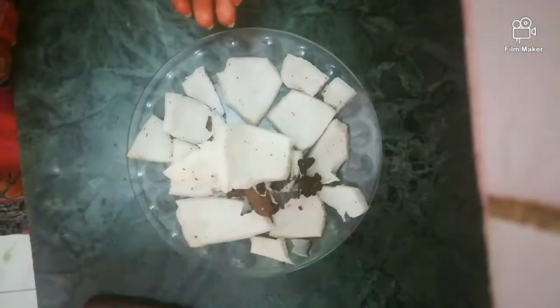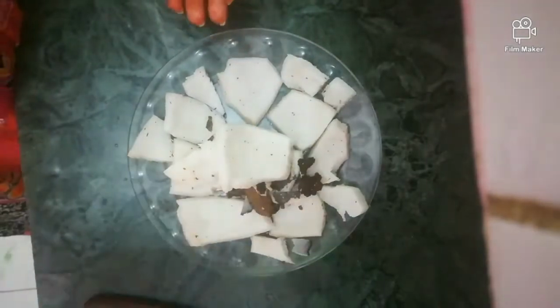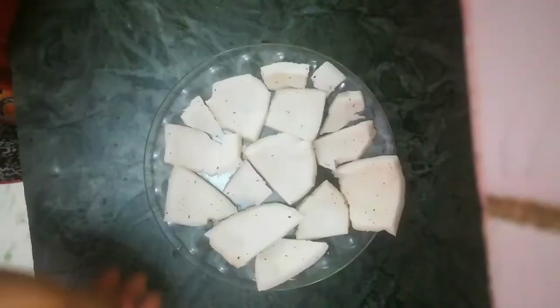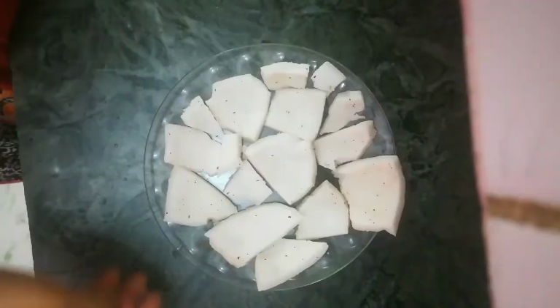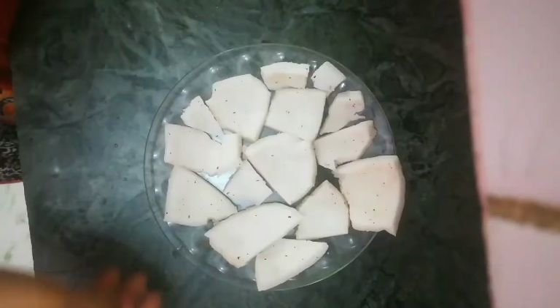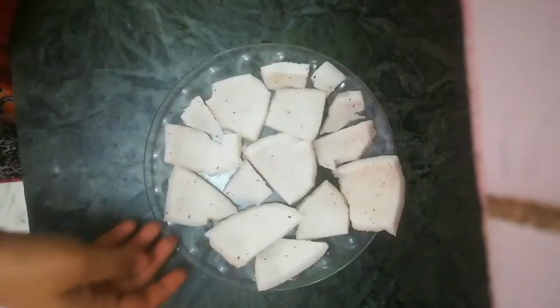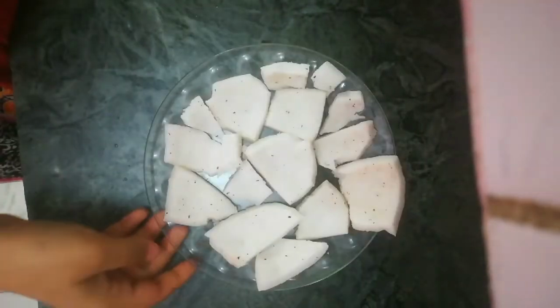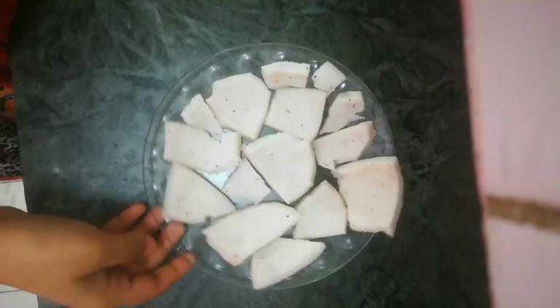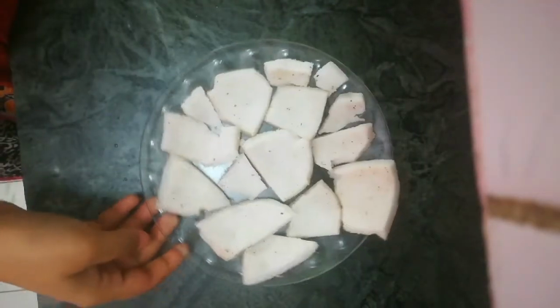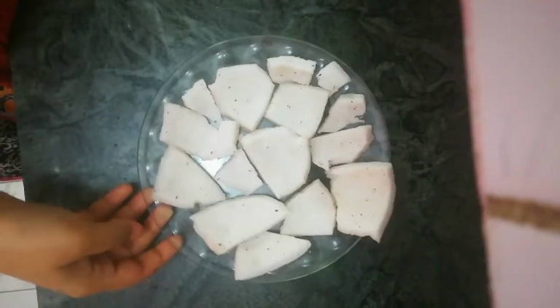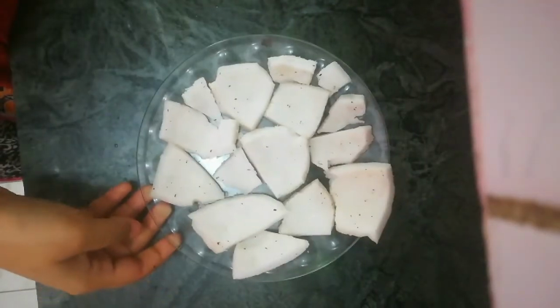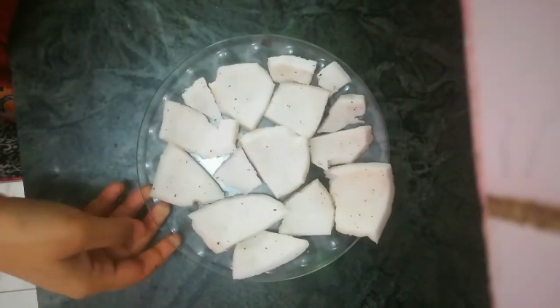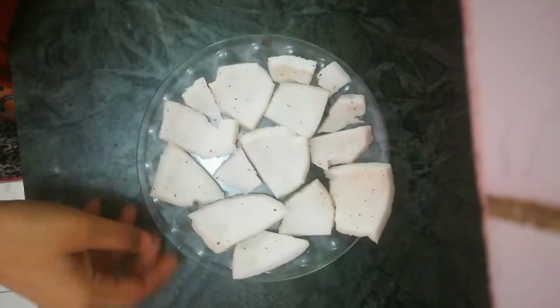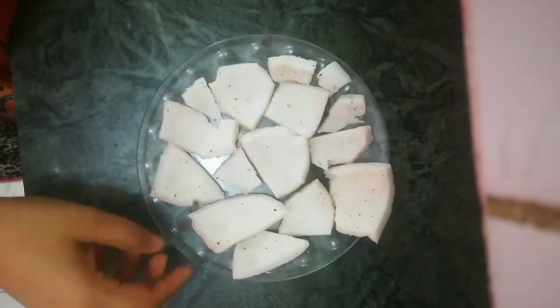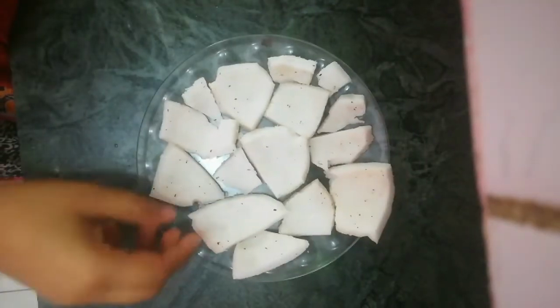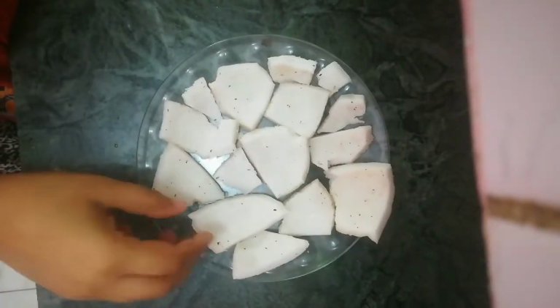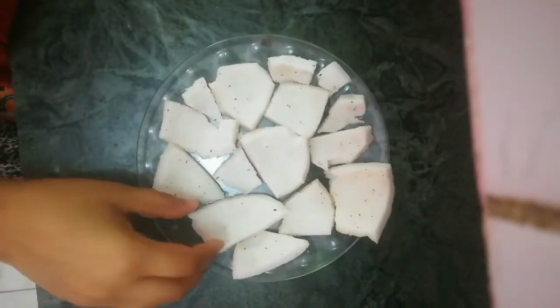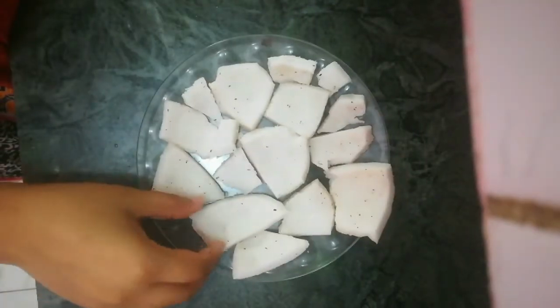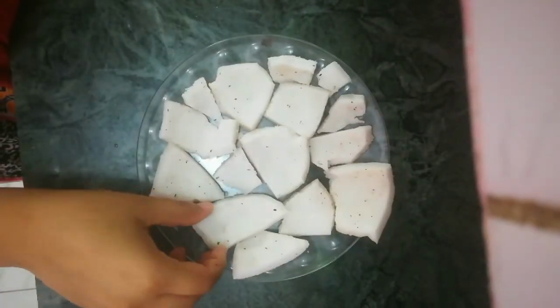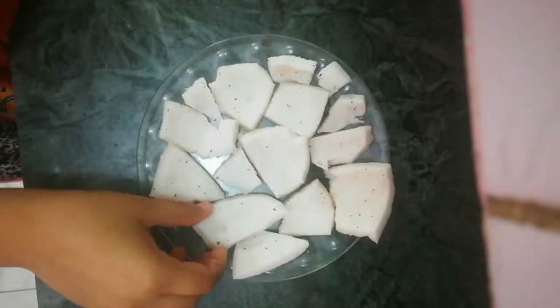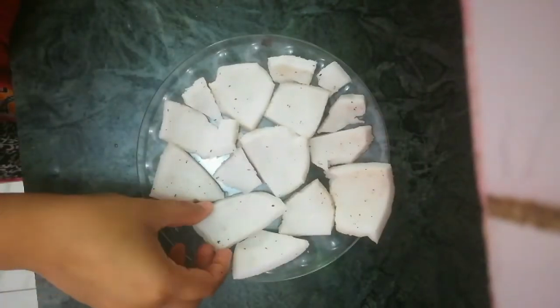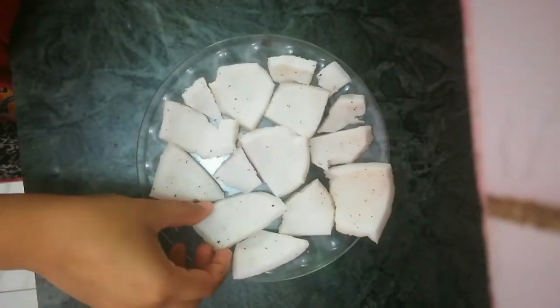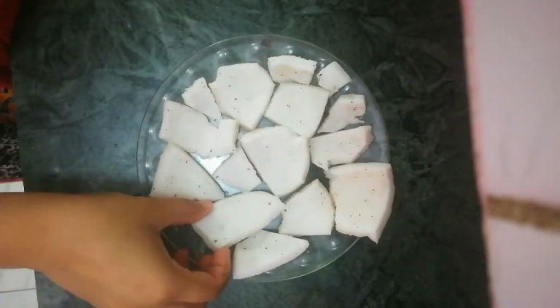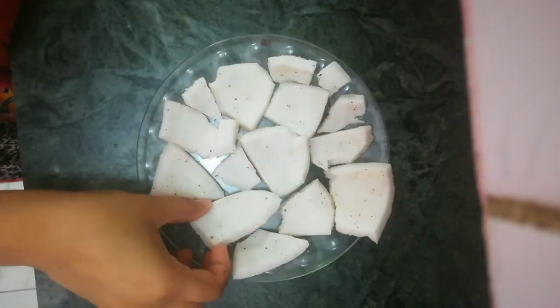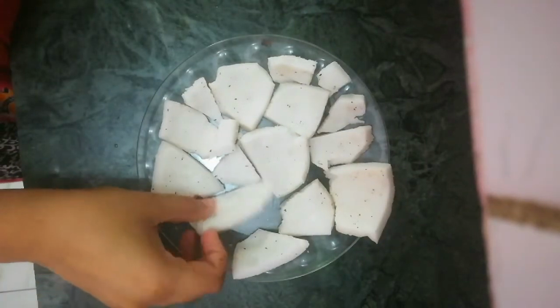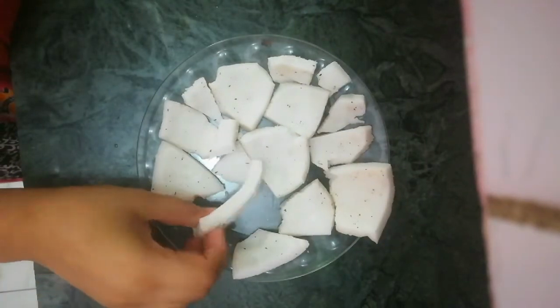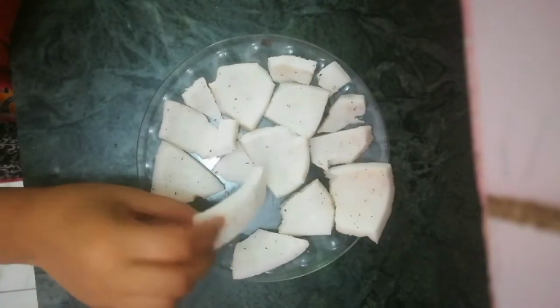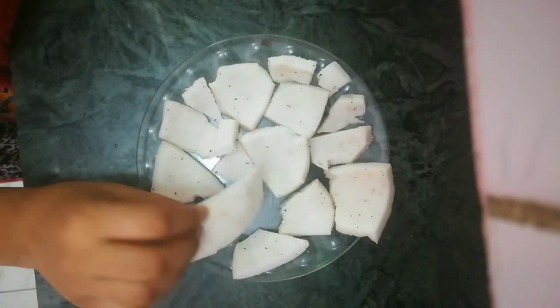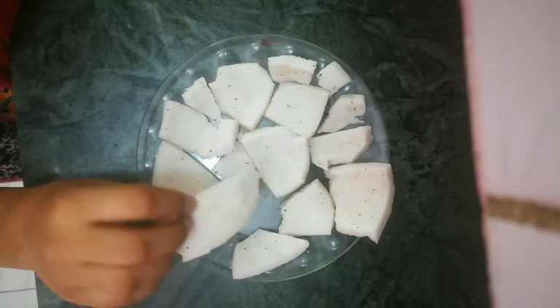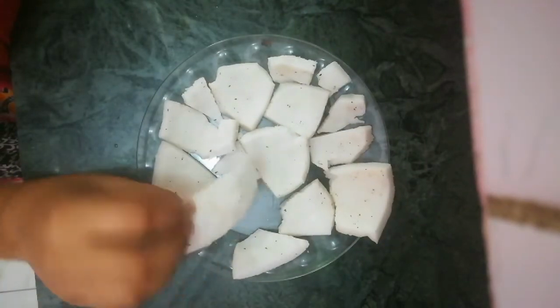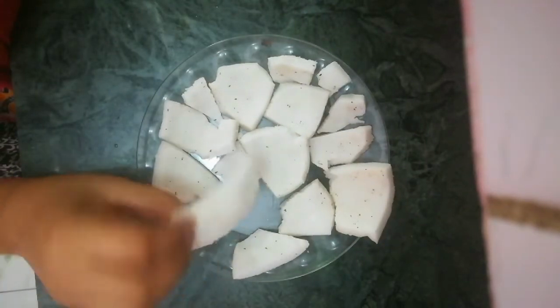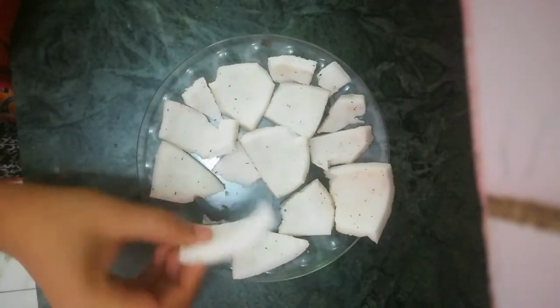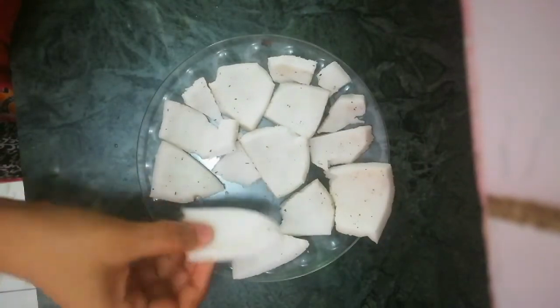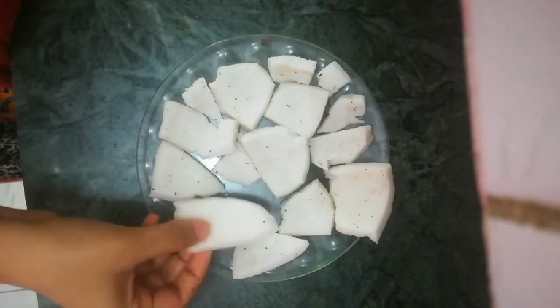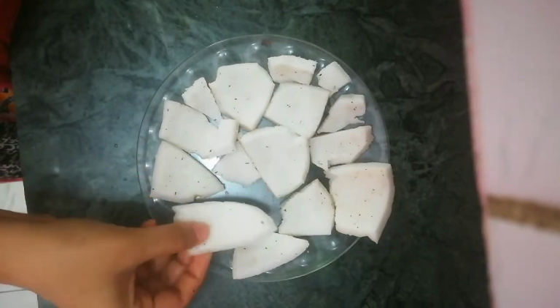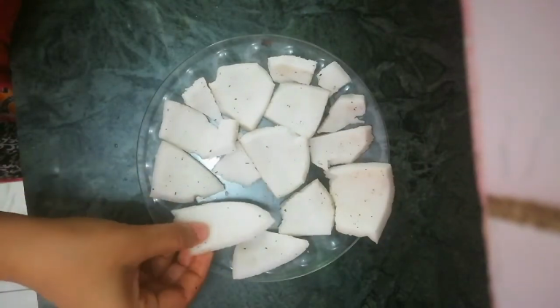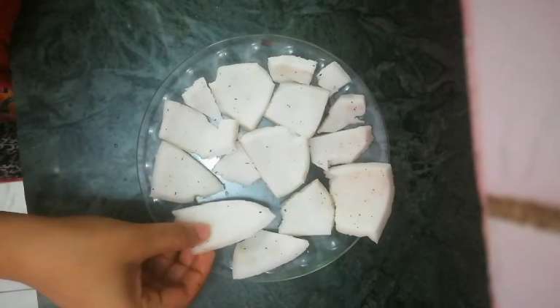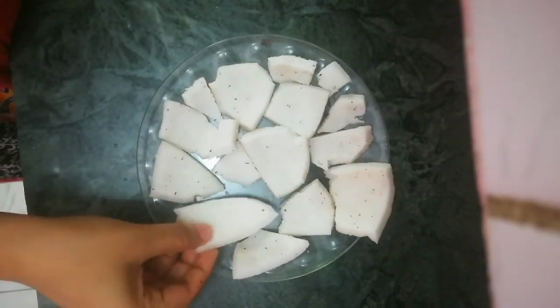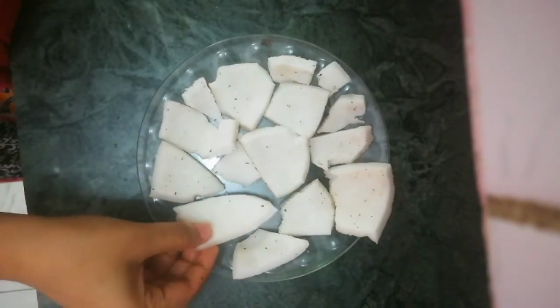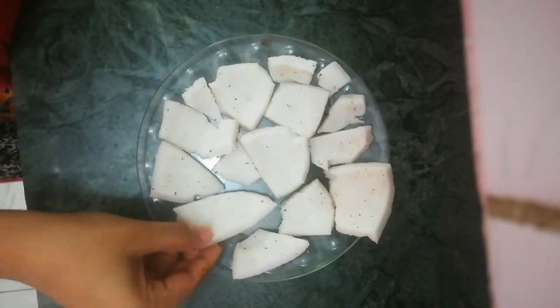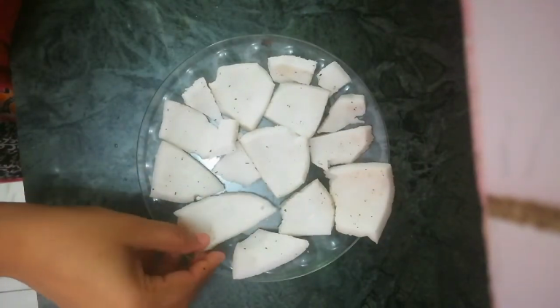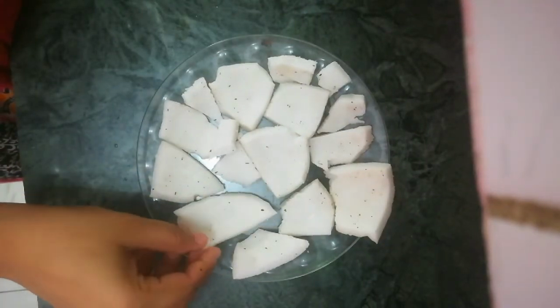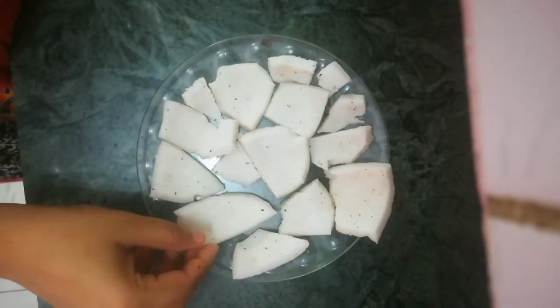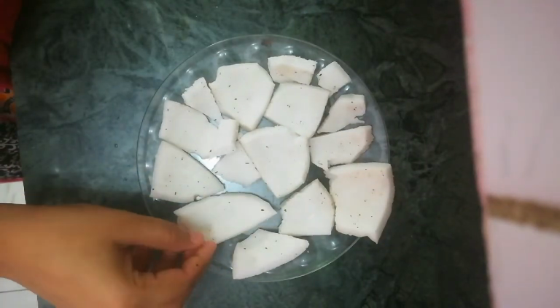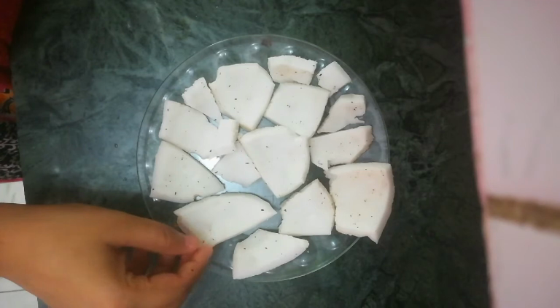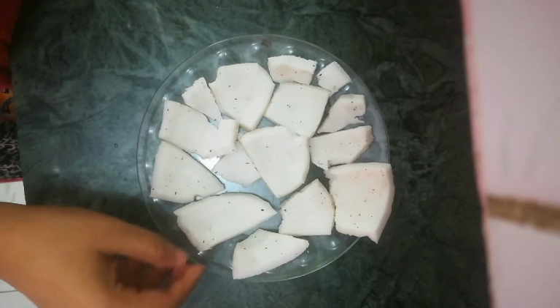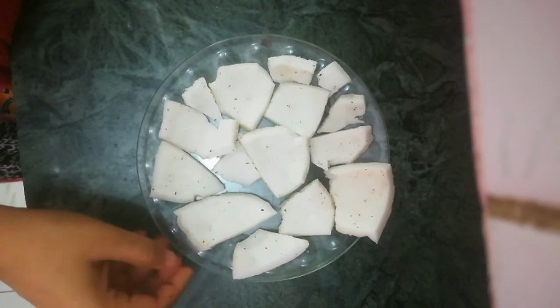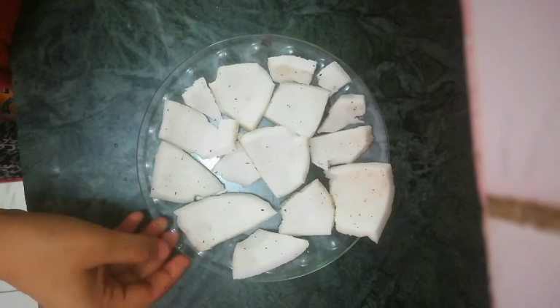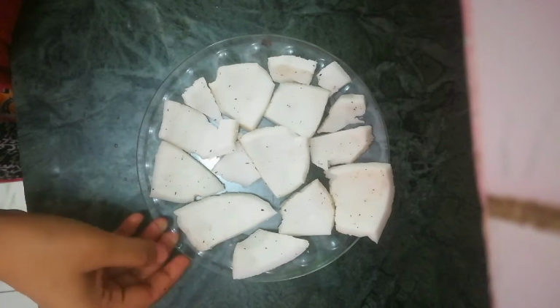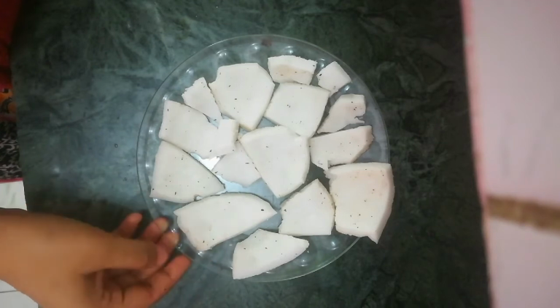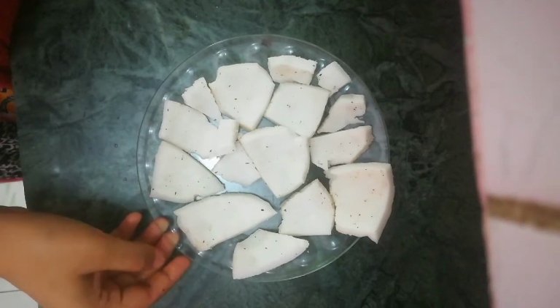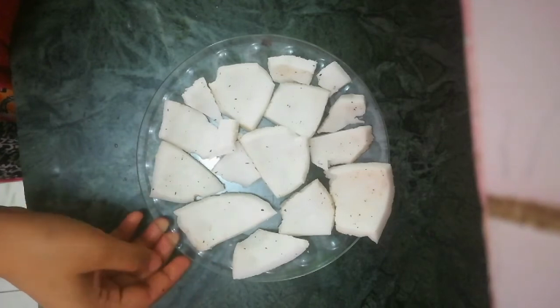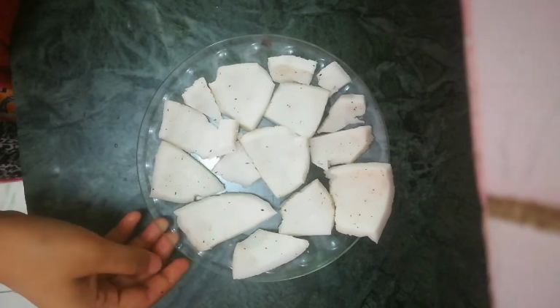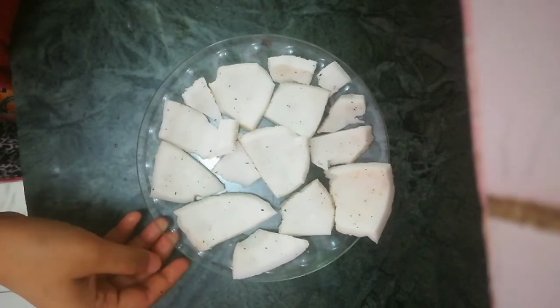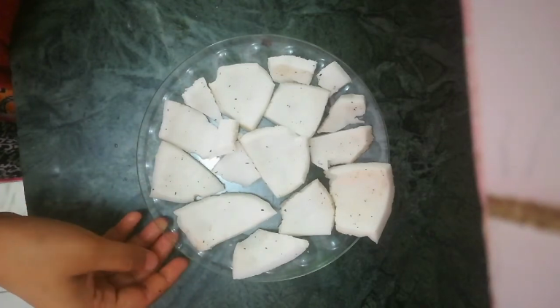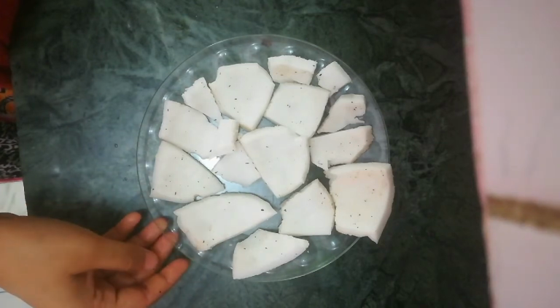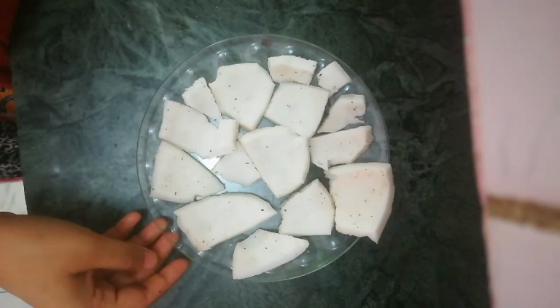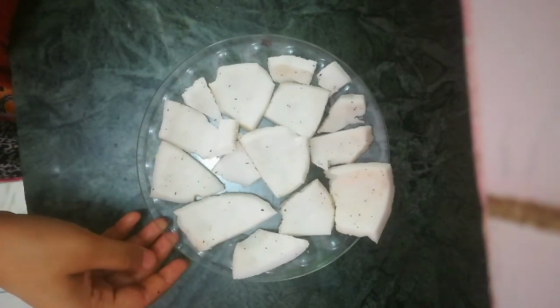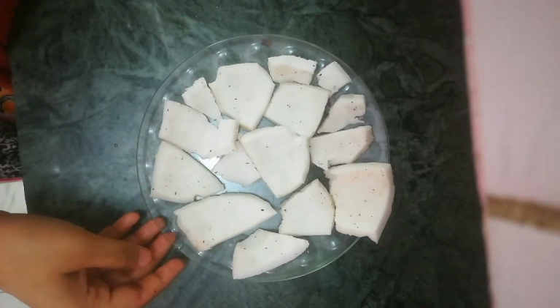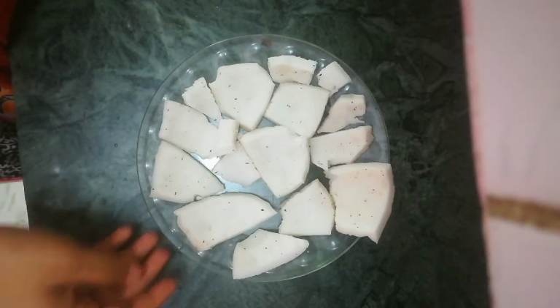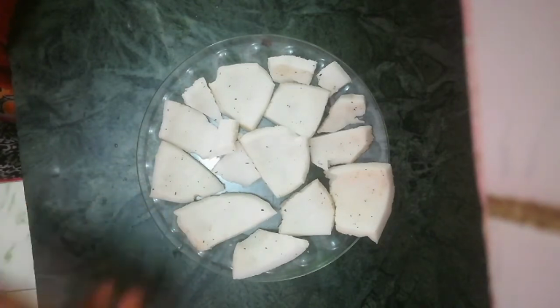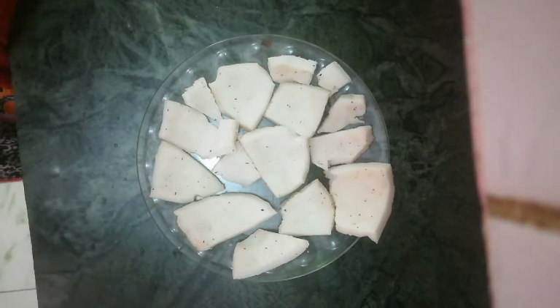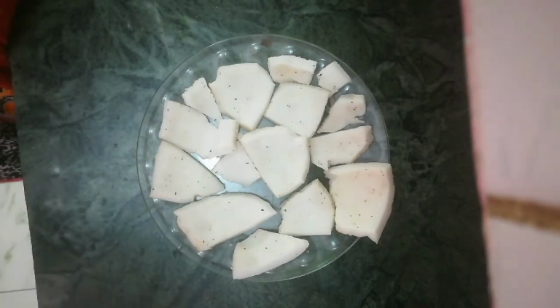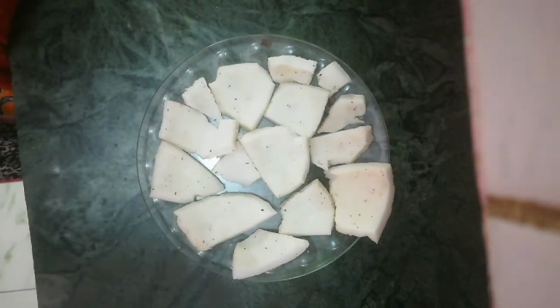Friends, our complete coconut has been chilled. Now we will first wash it once, then grate it.